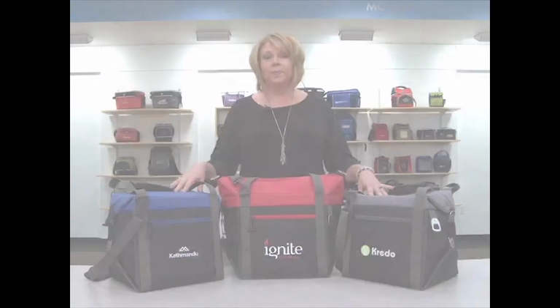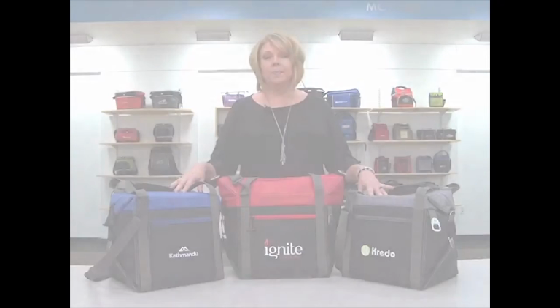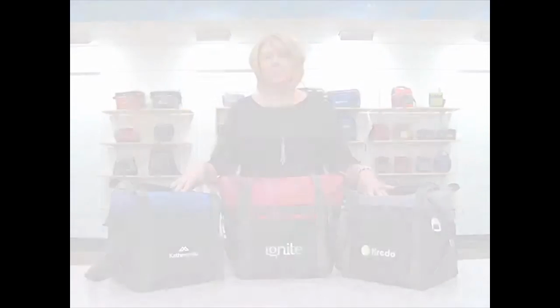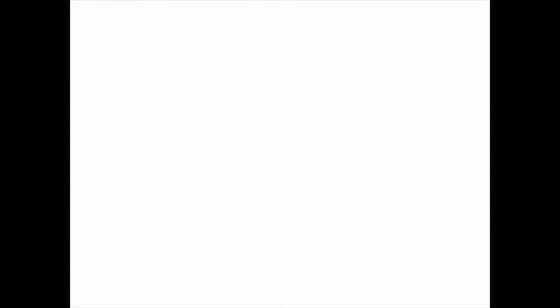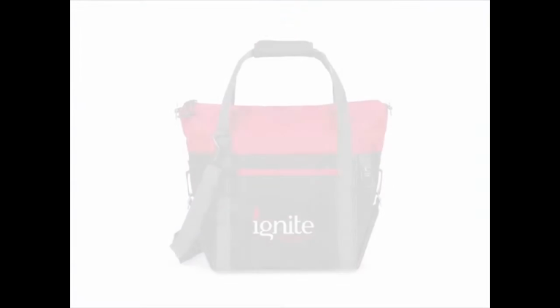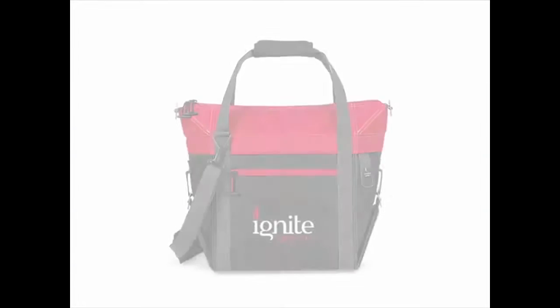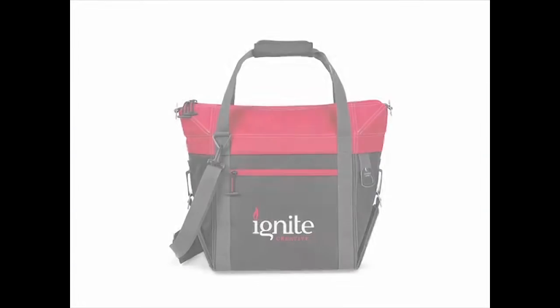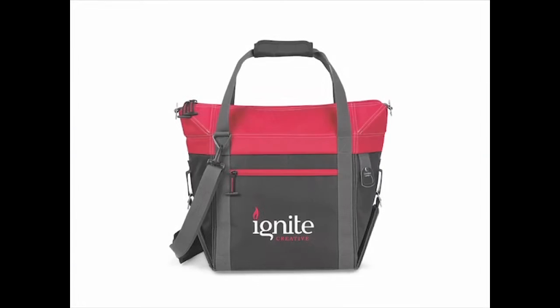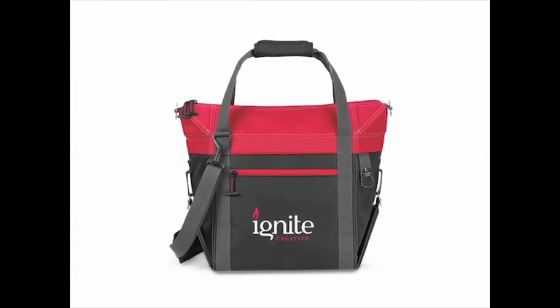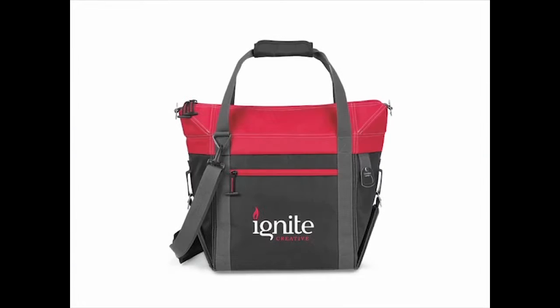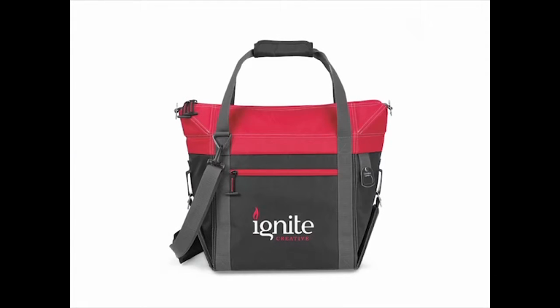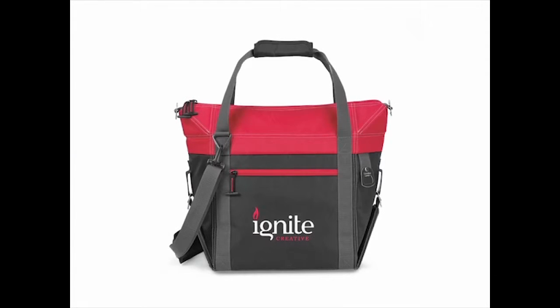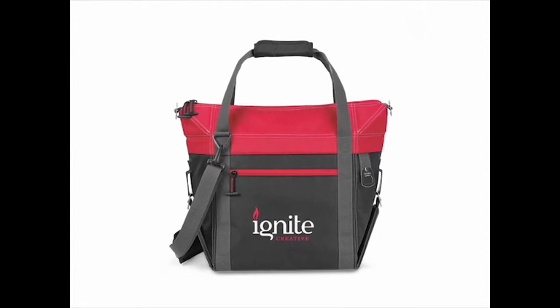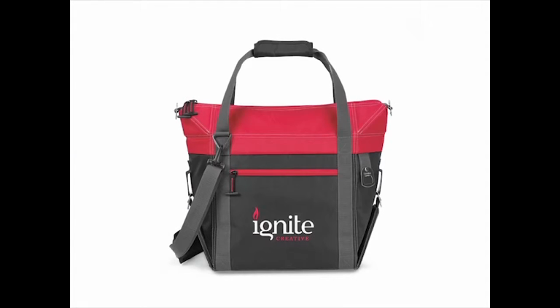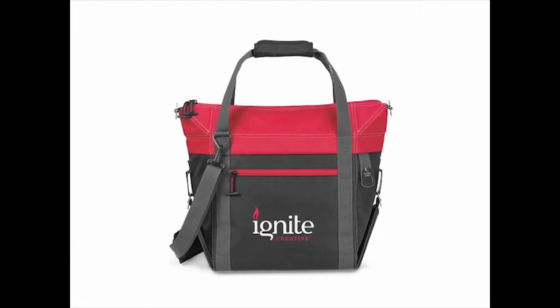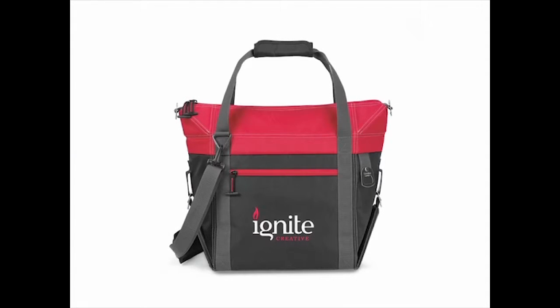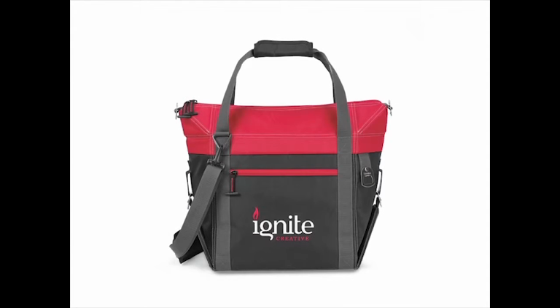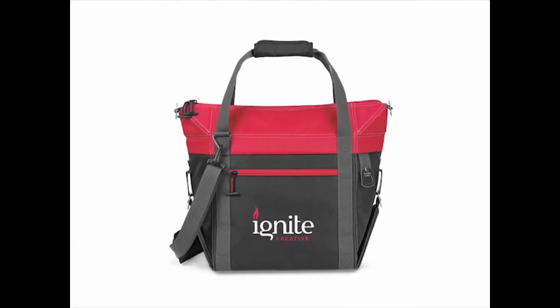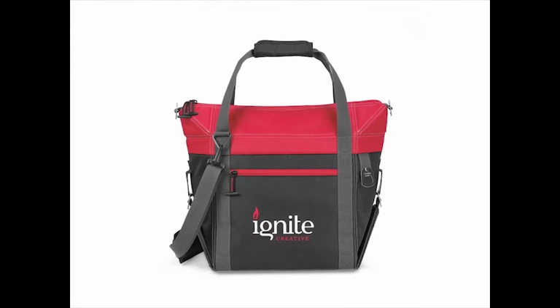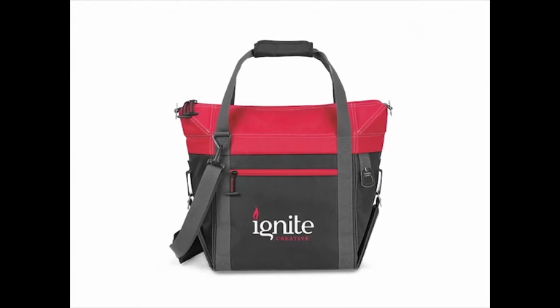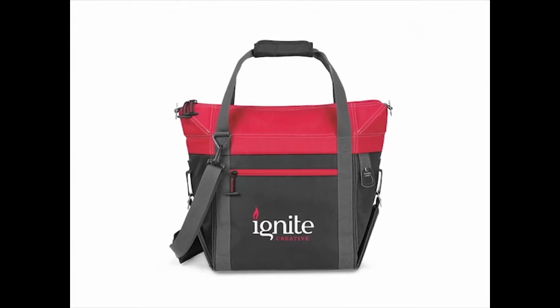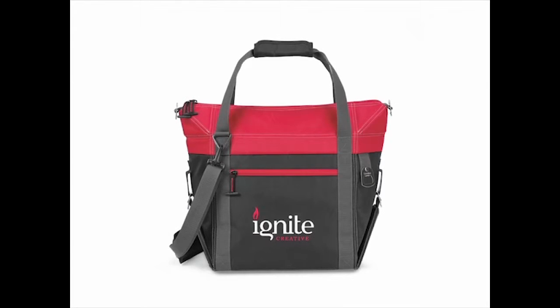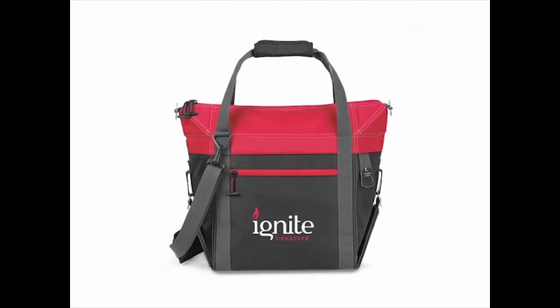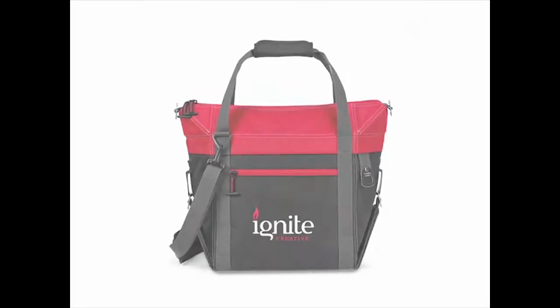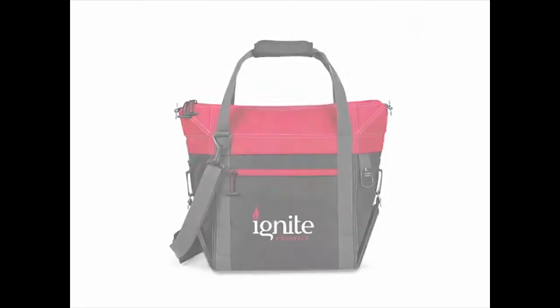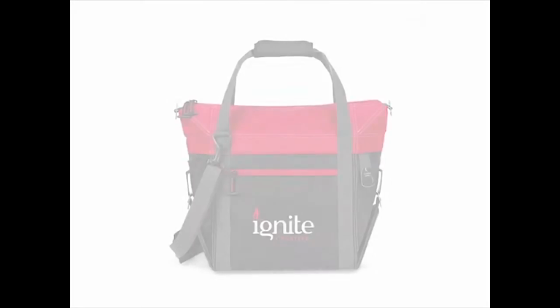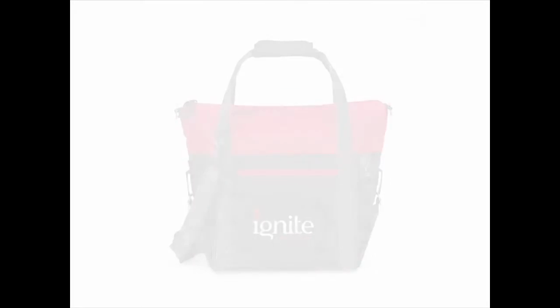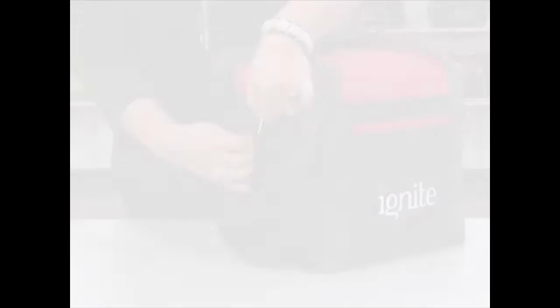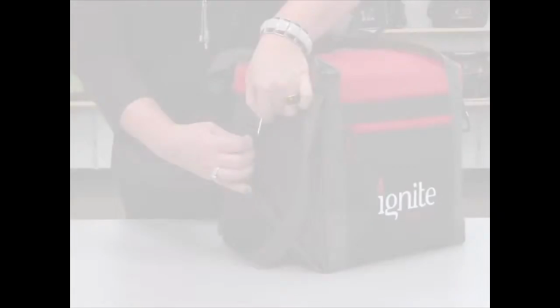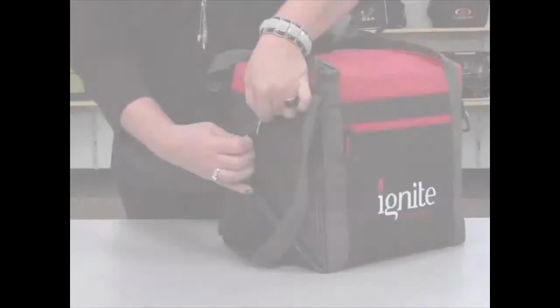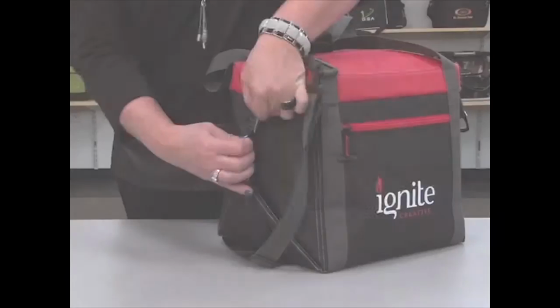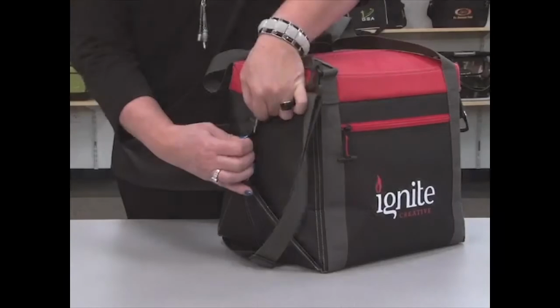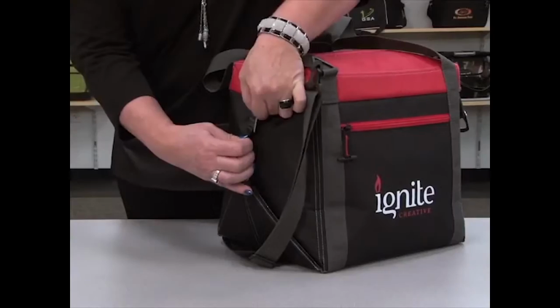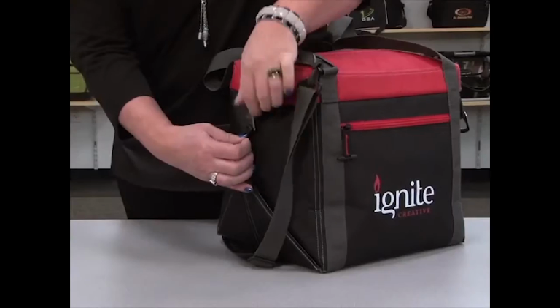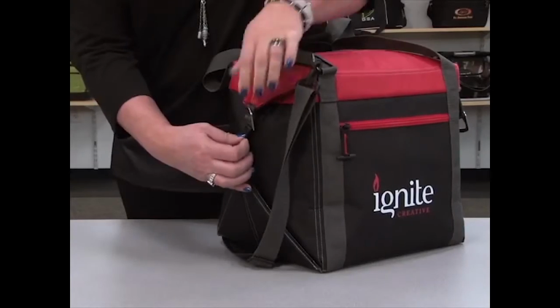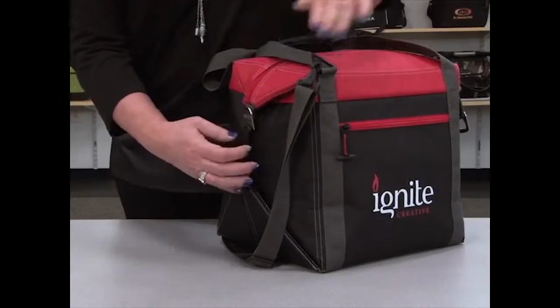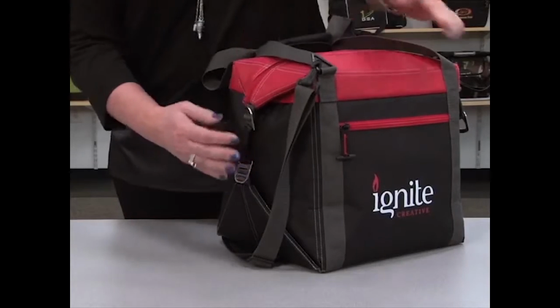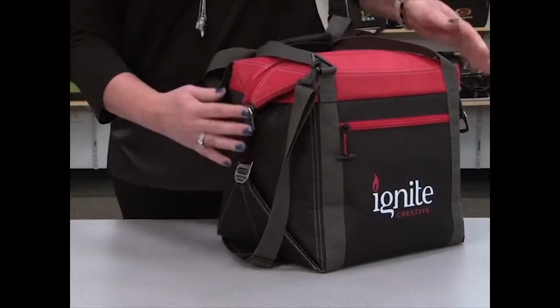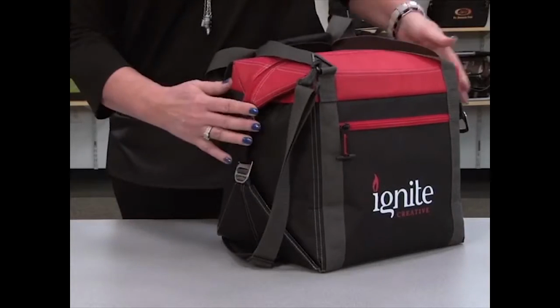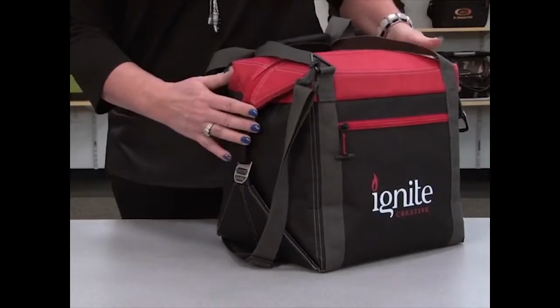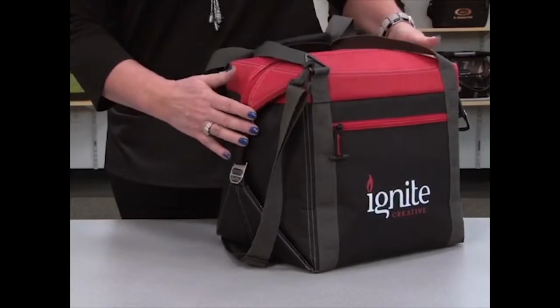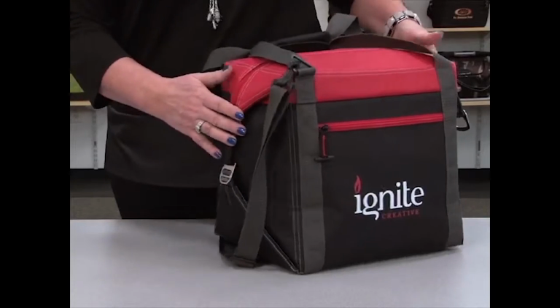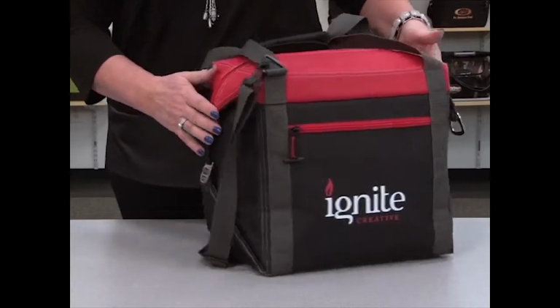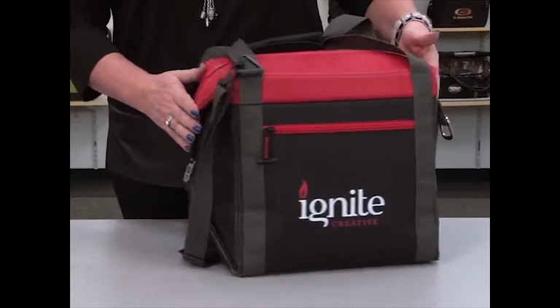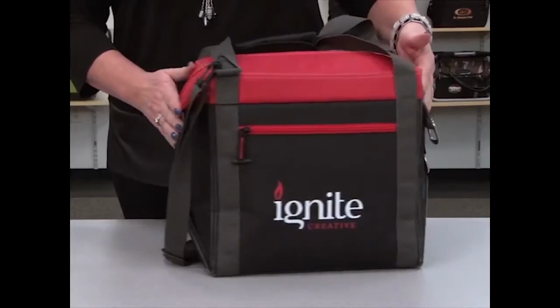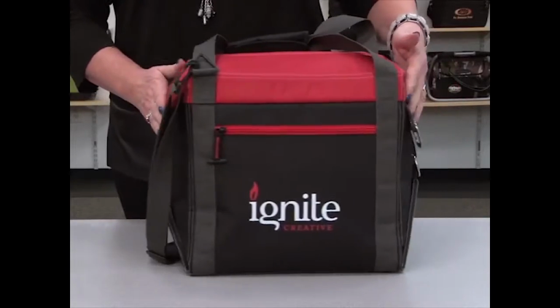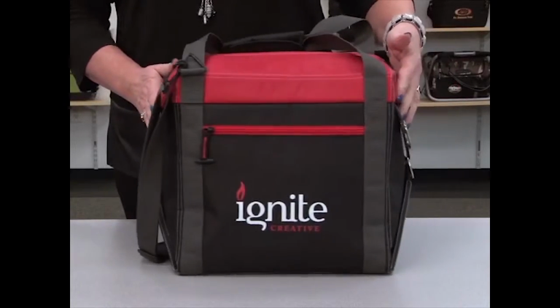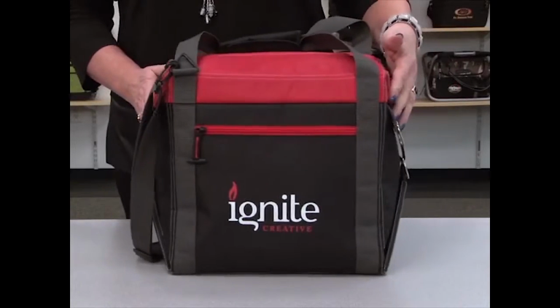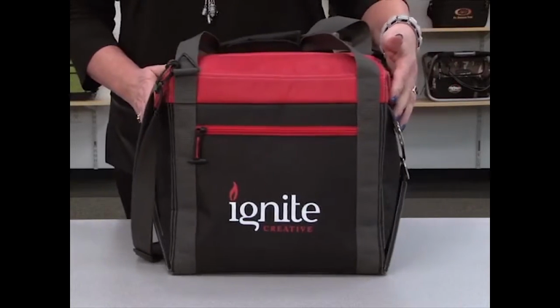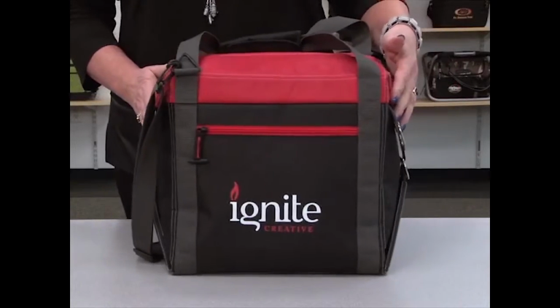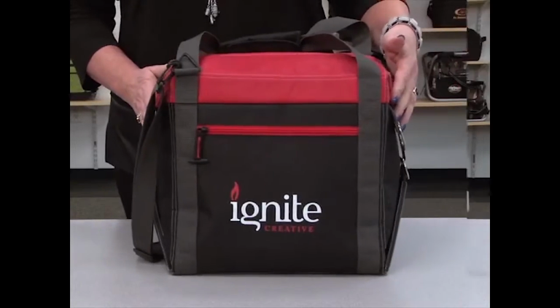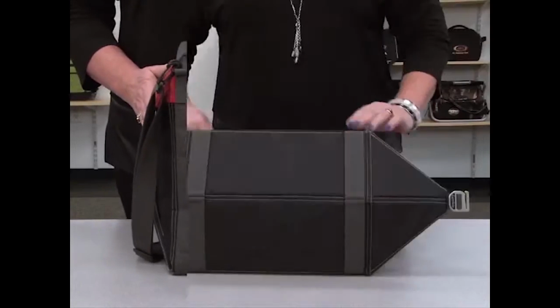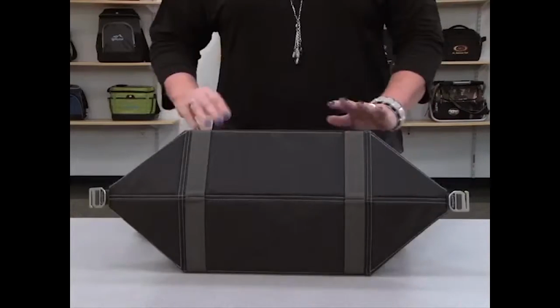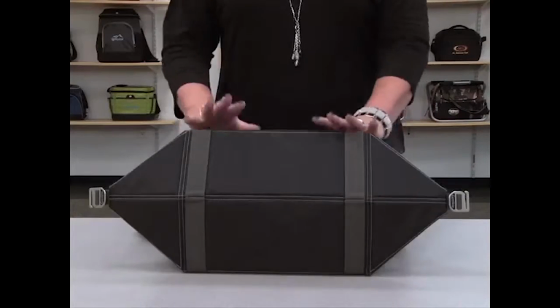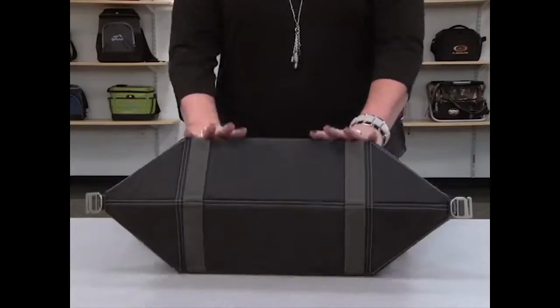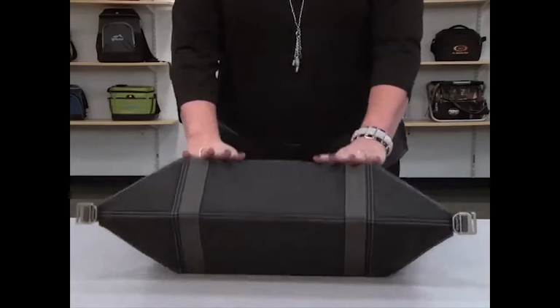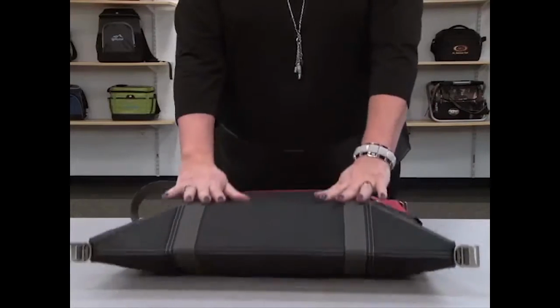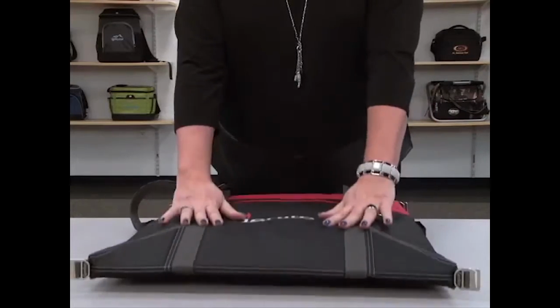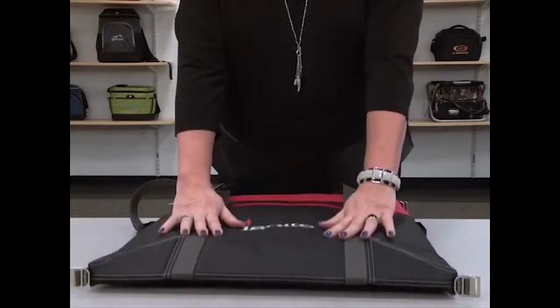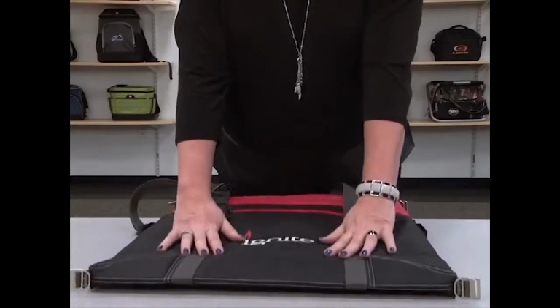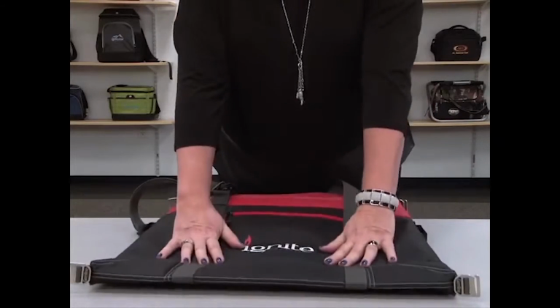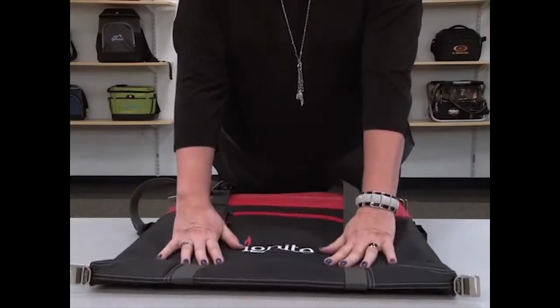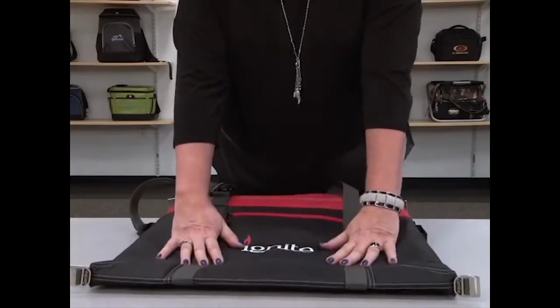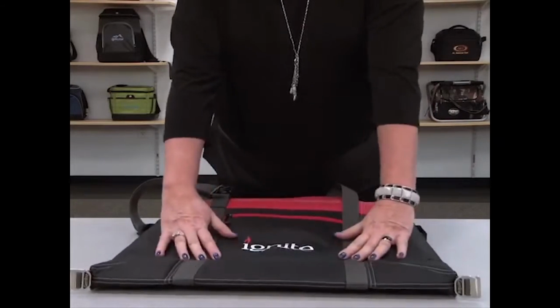This innovative product converts from a cooler tote to a box cooler and then collapses for easy storage.